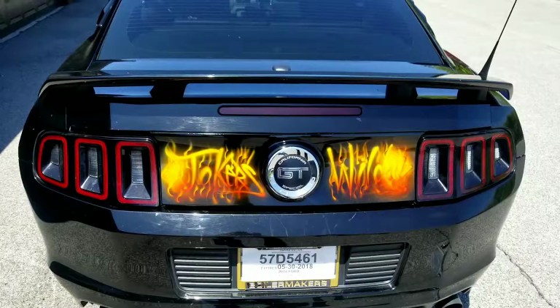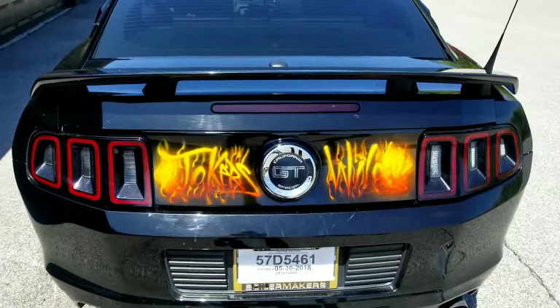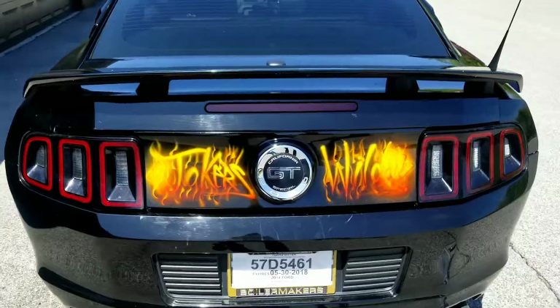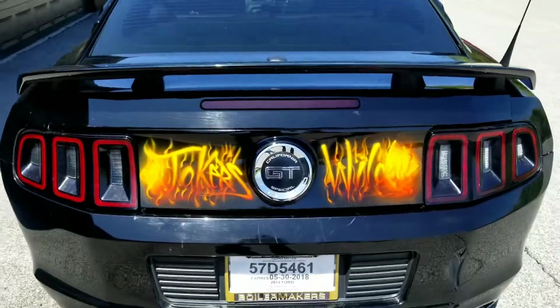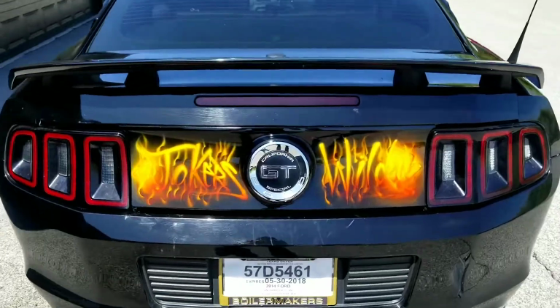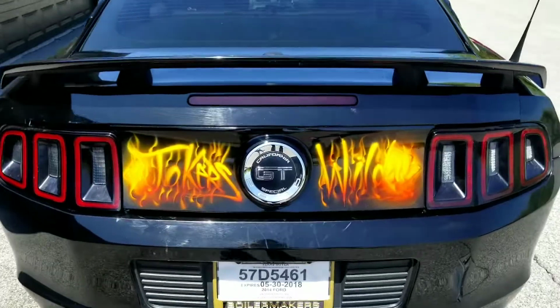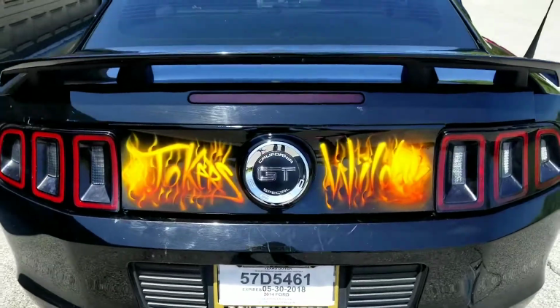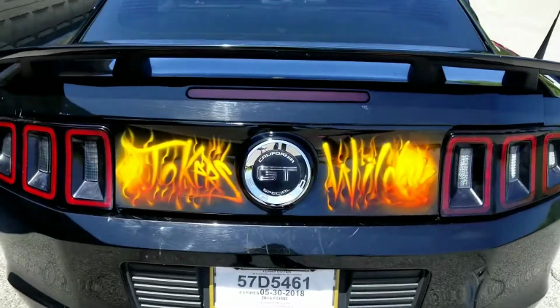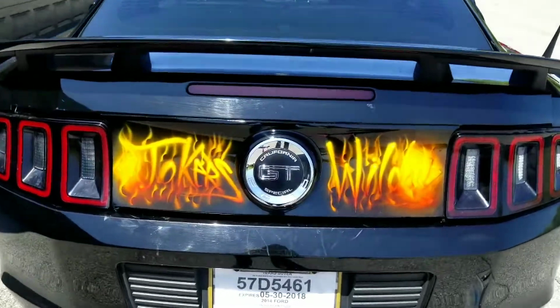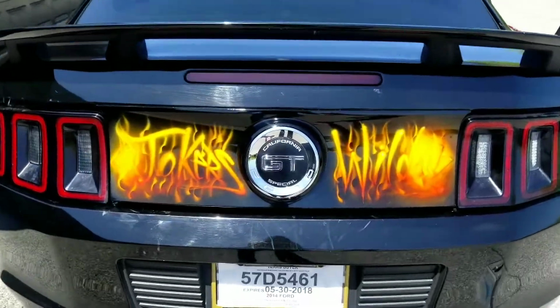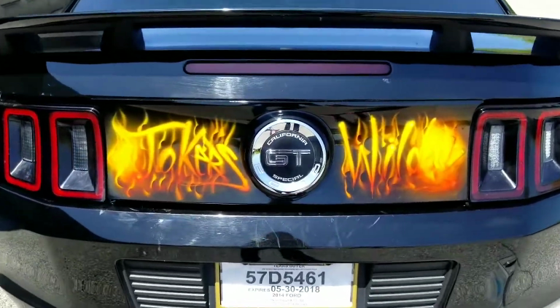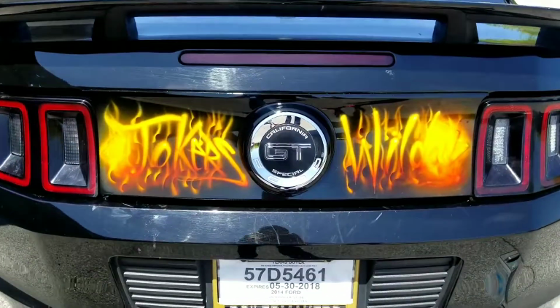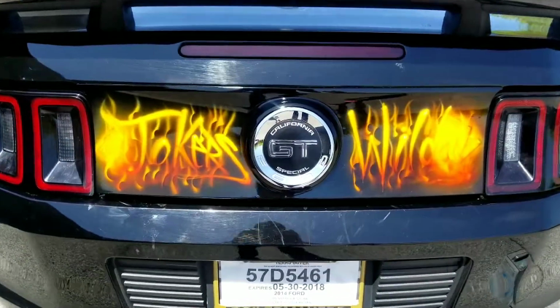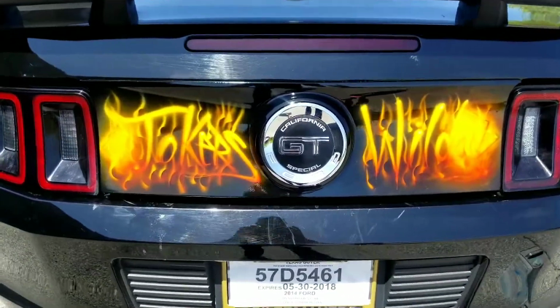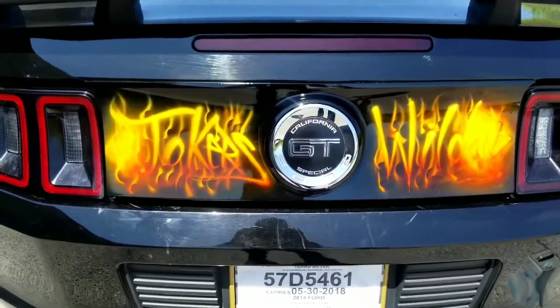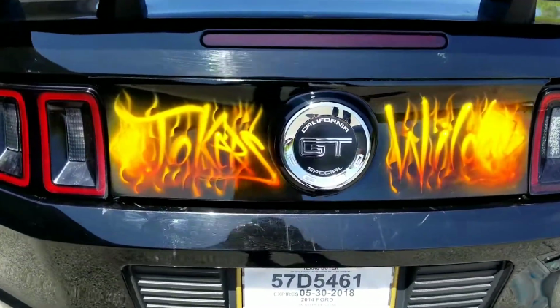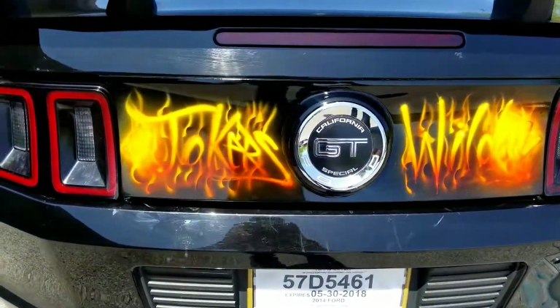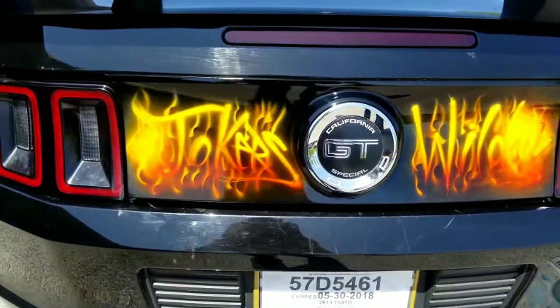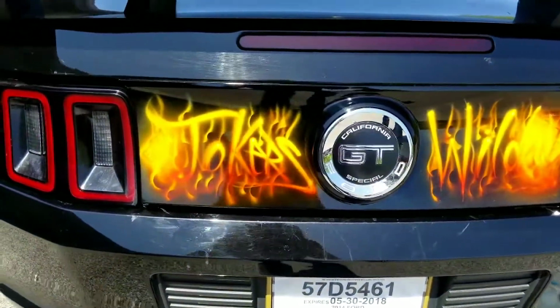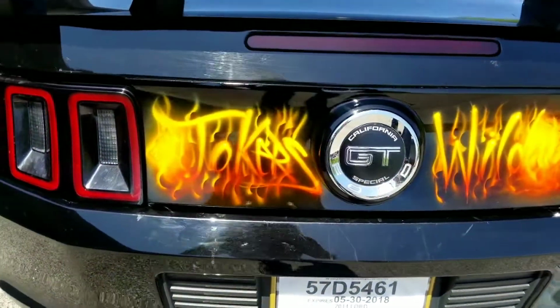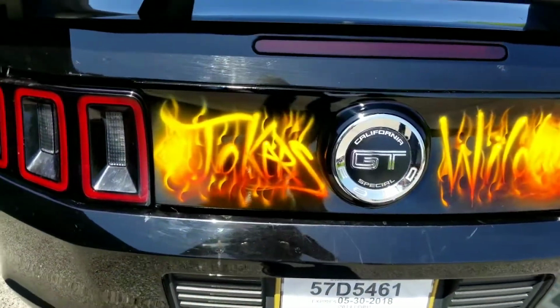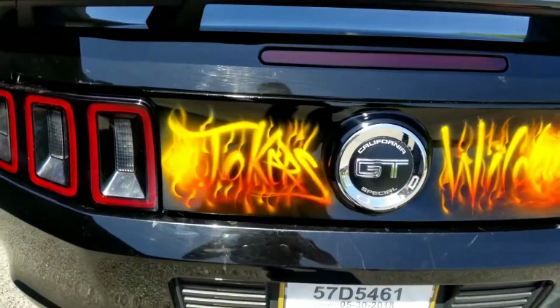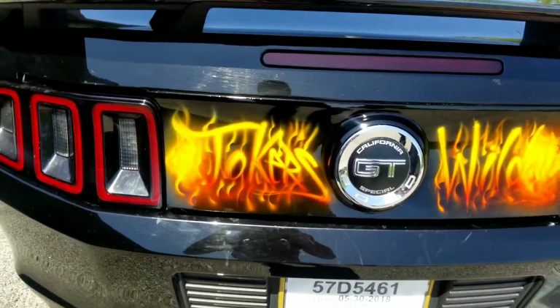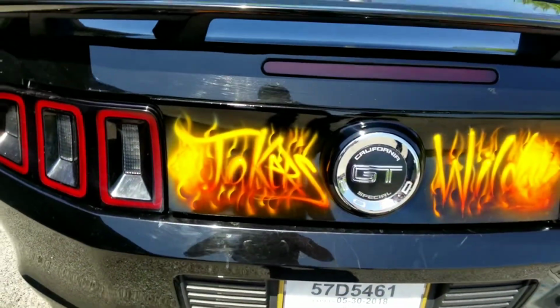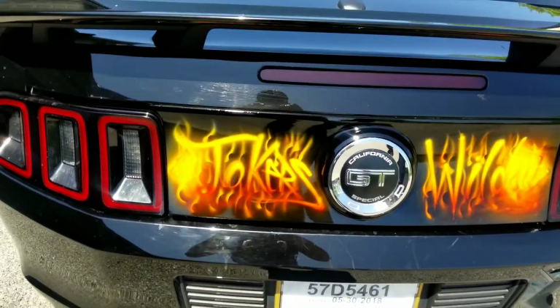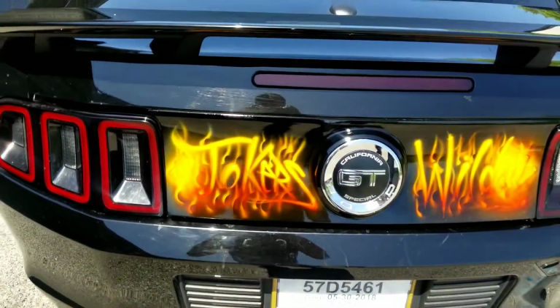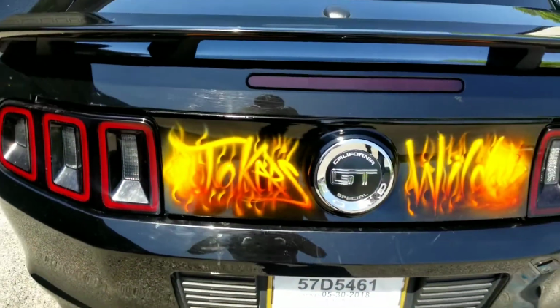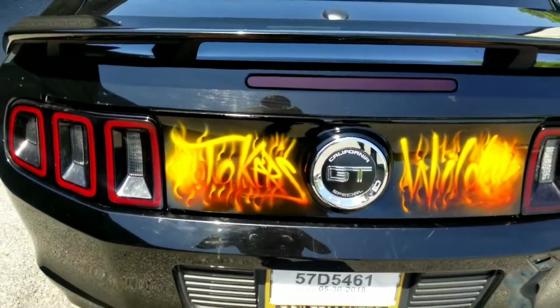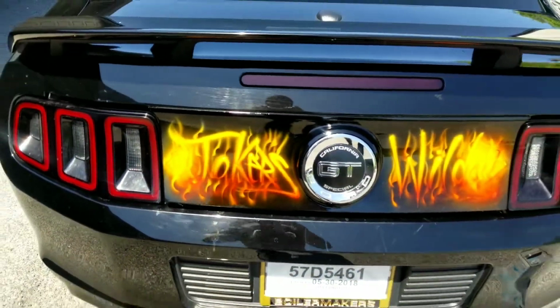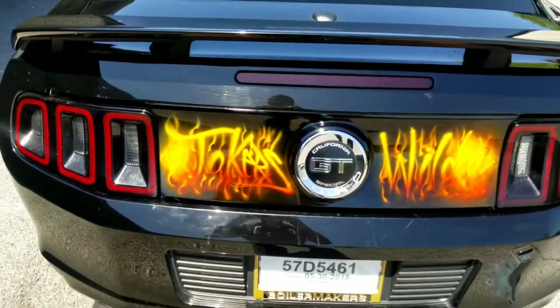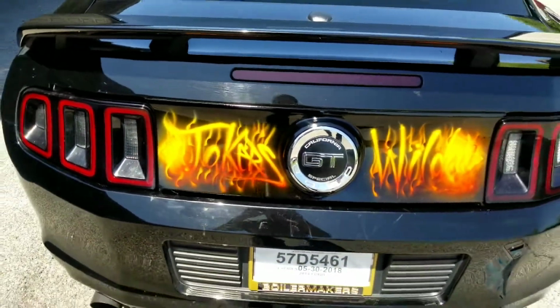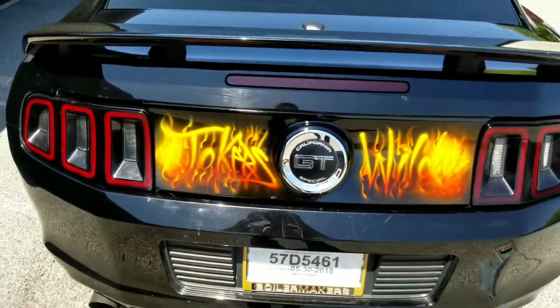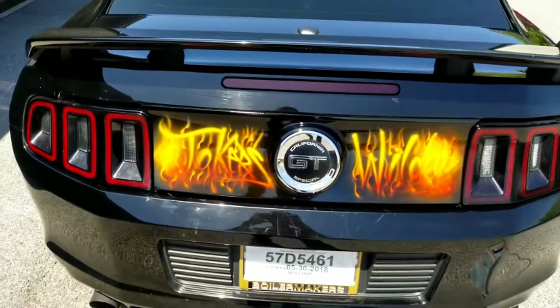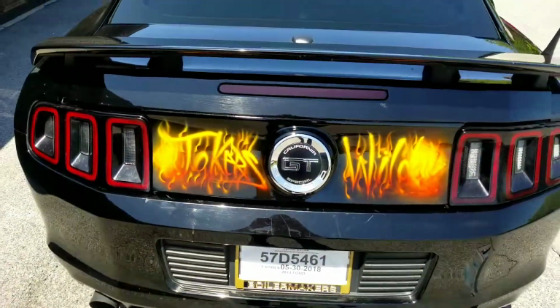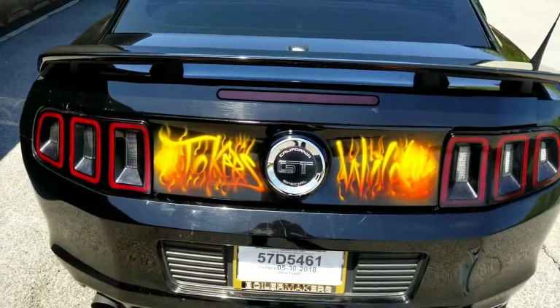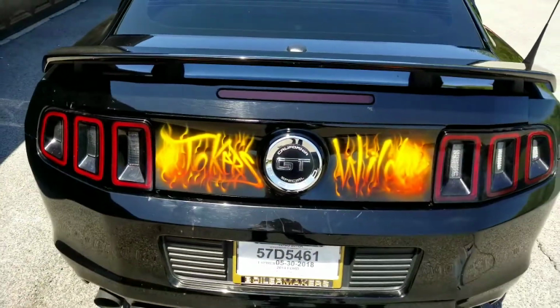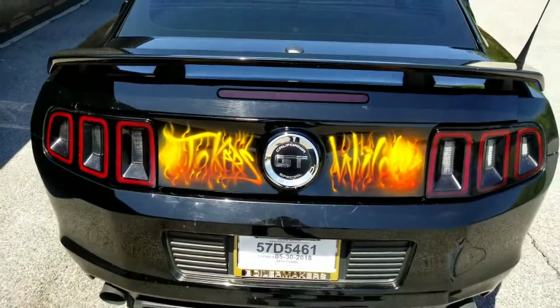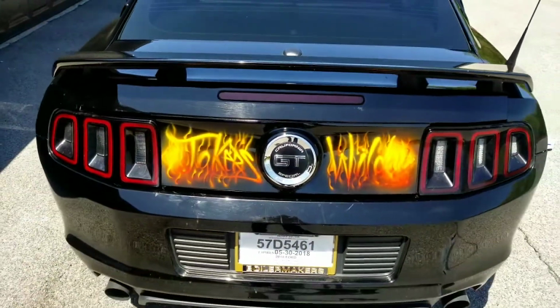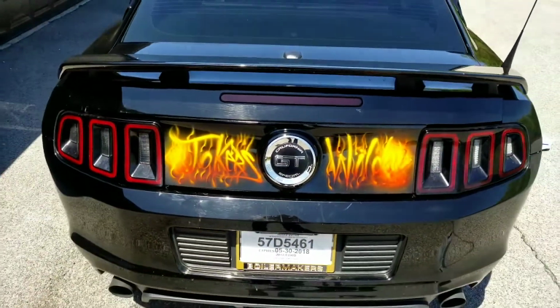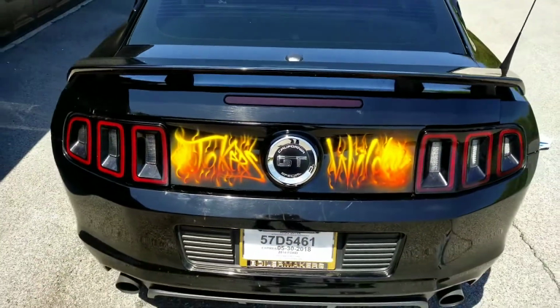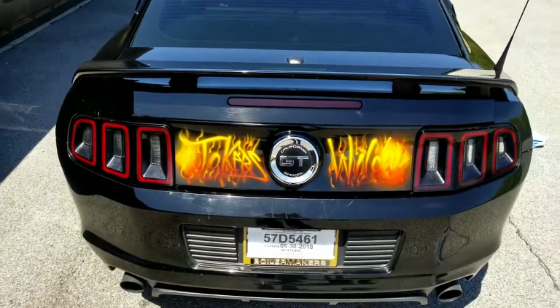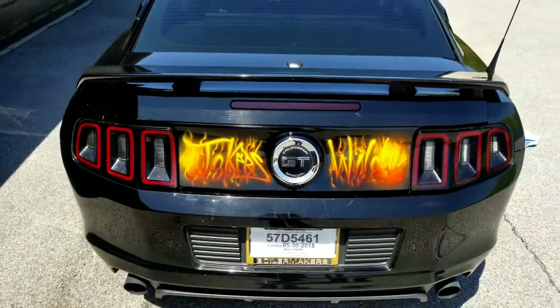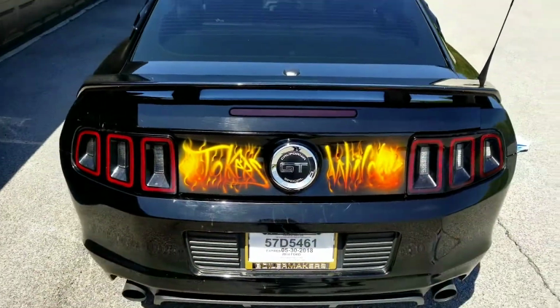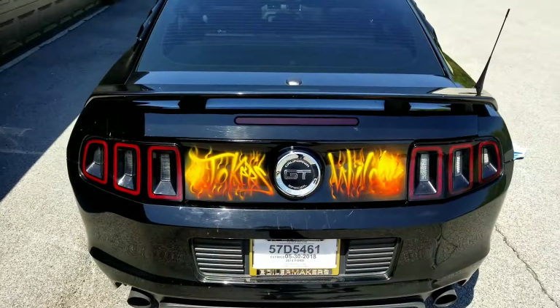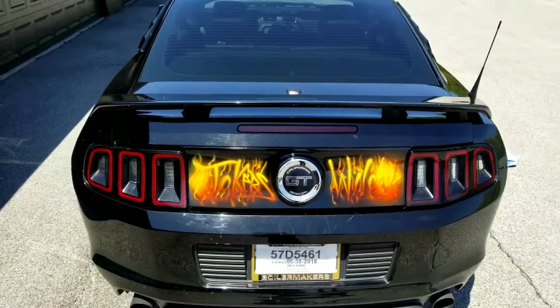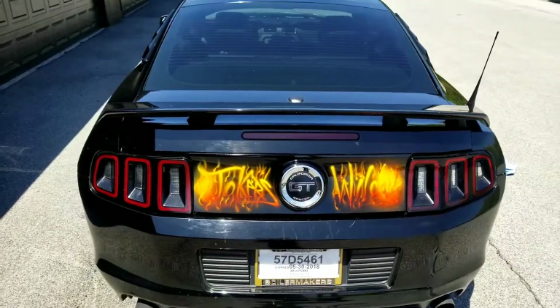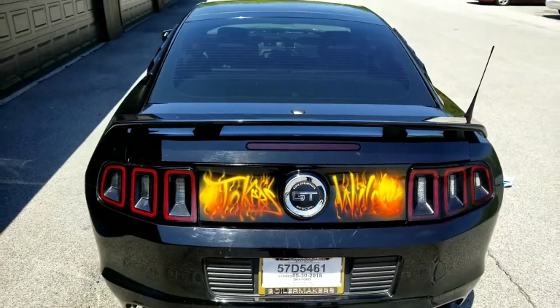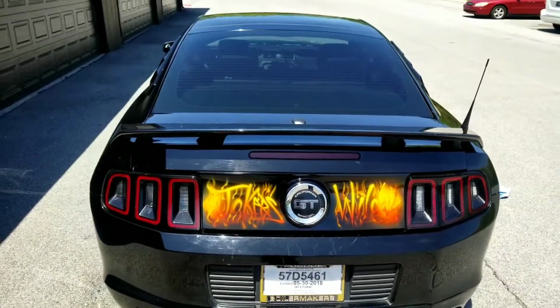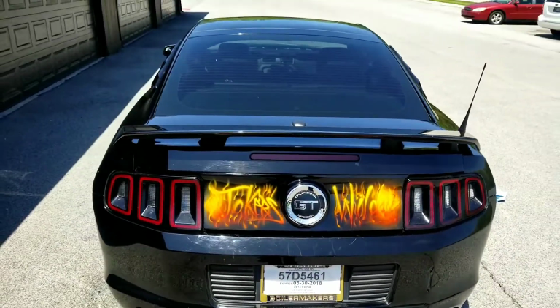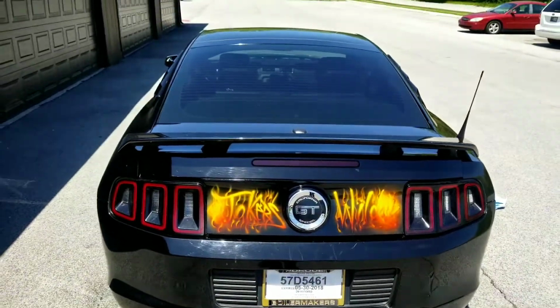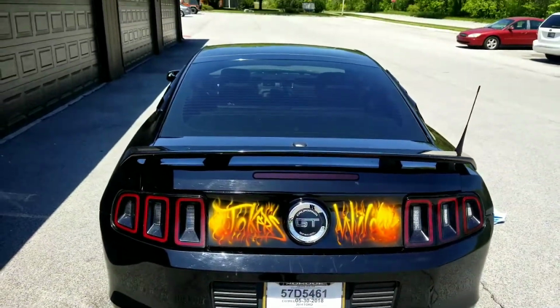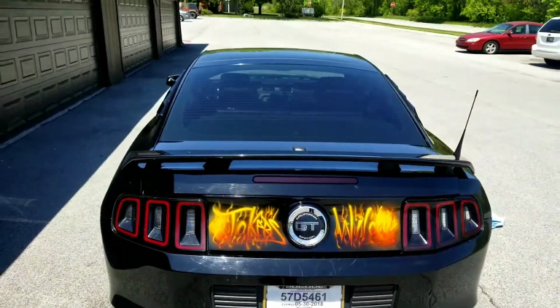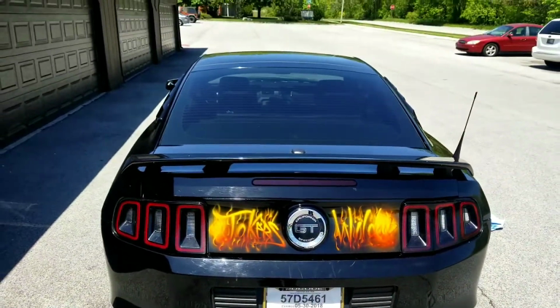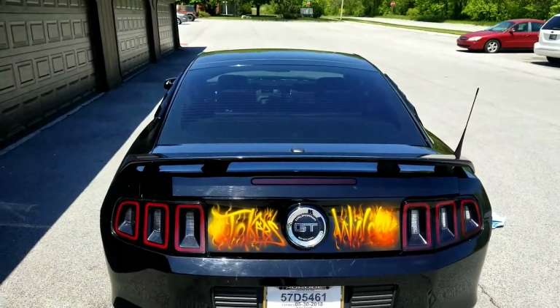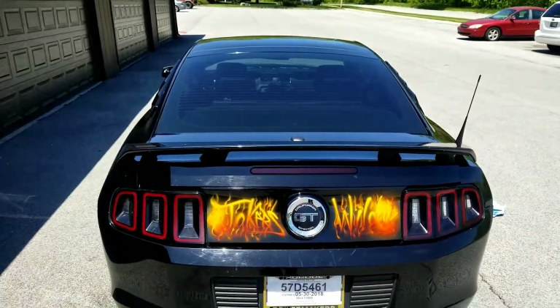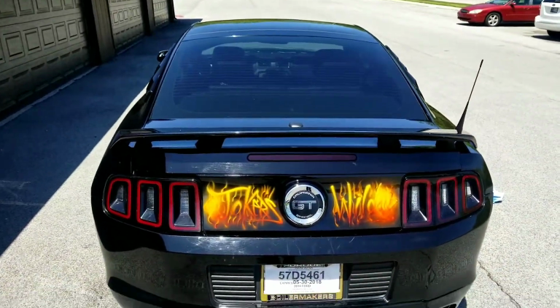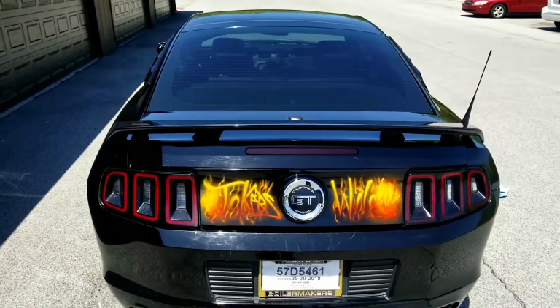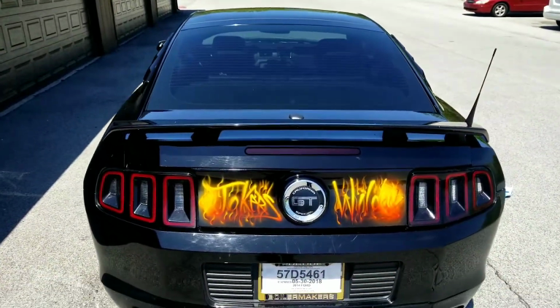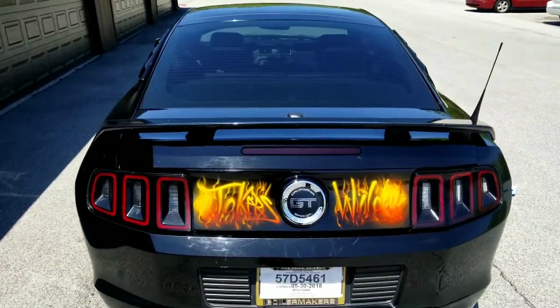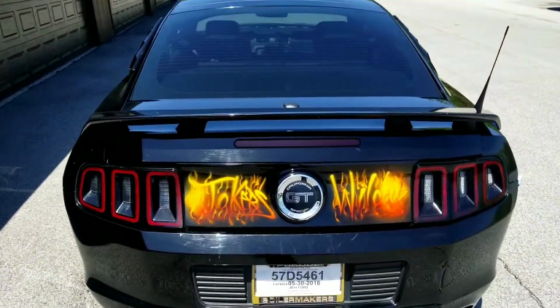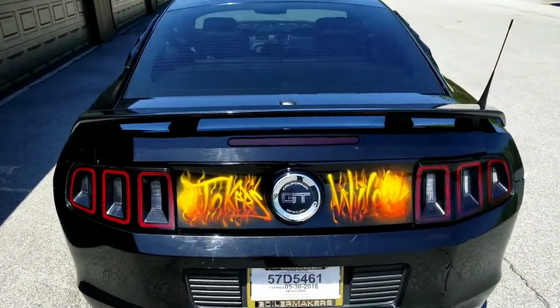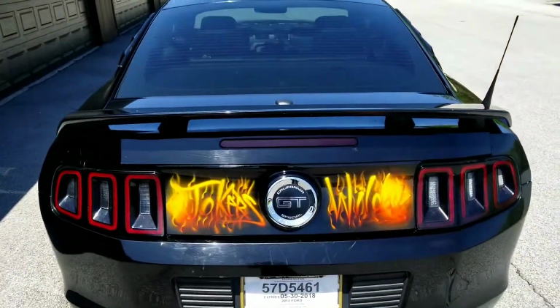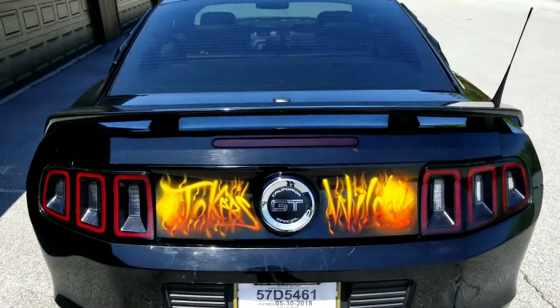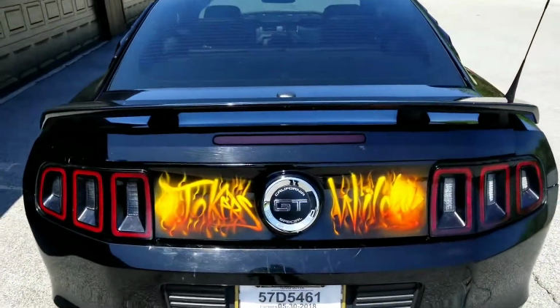Hey guys, this is Diego Gonzalez from MinusPaint.com and I just want to show you the finished Joker car. I added Joker's Wild on the back and this is a California GT edition.